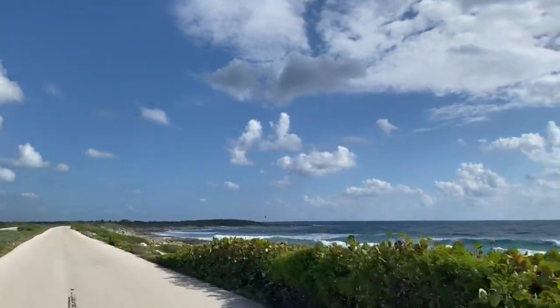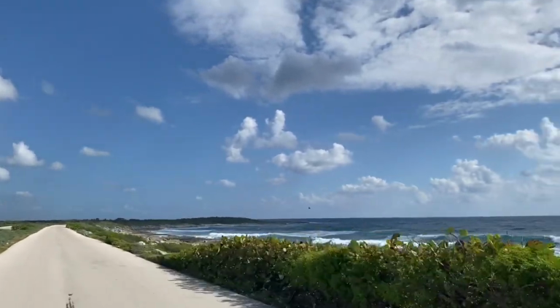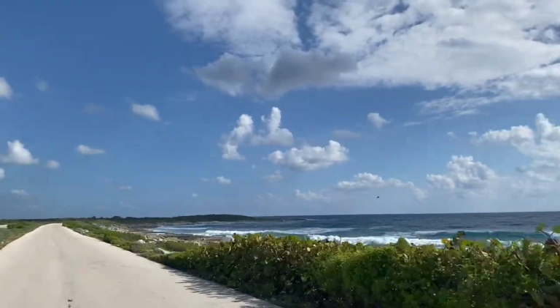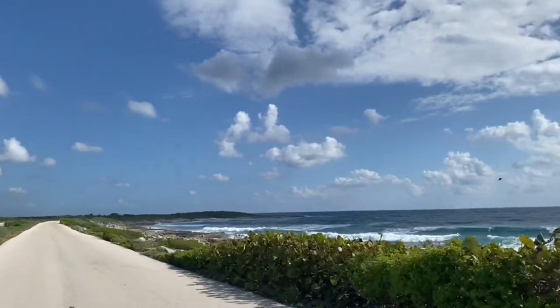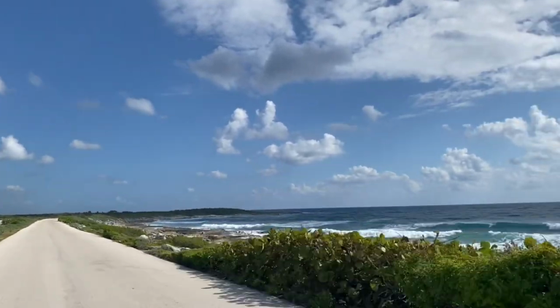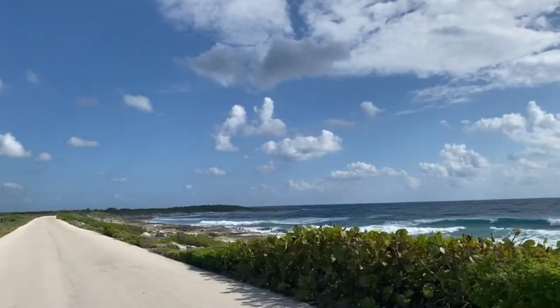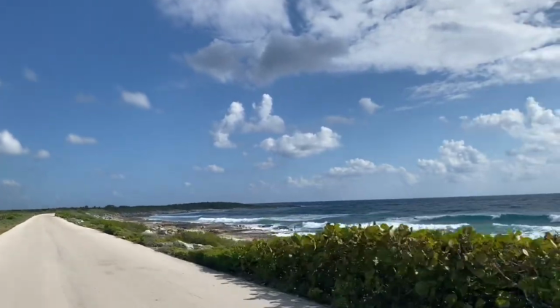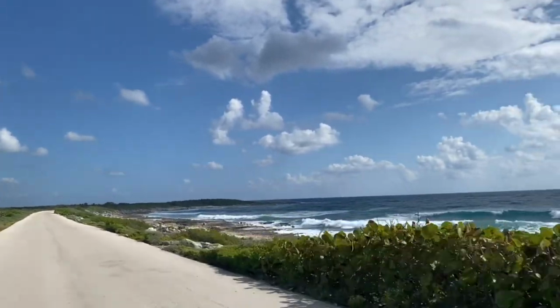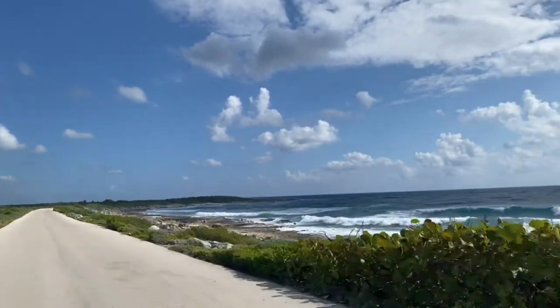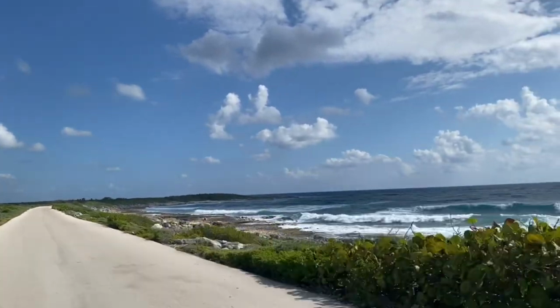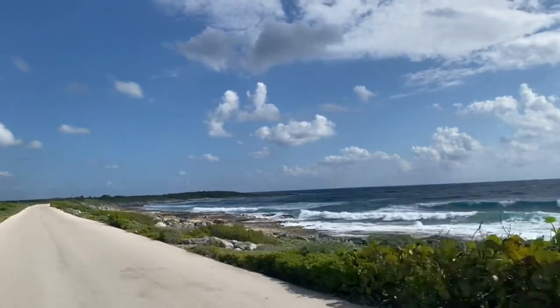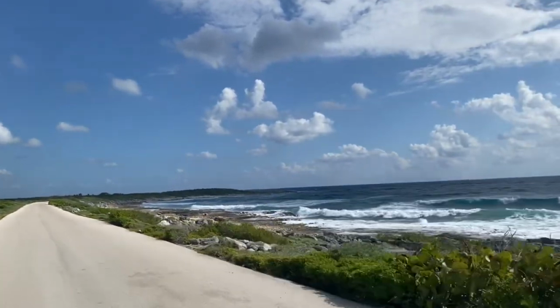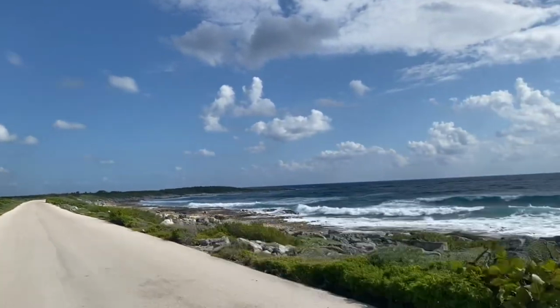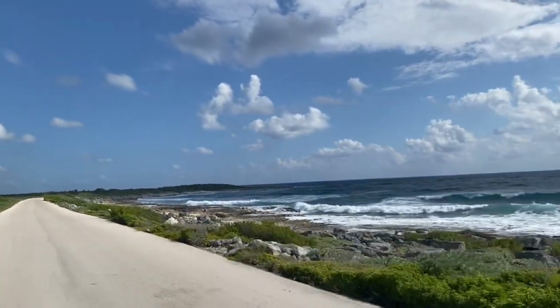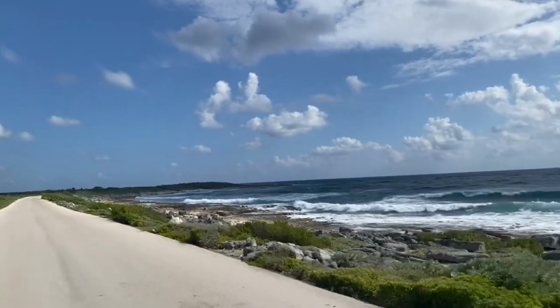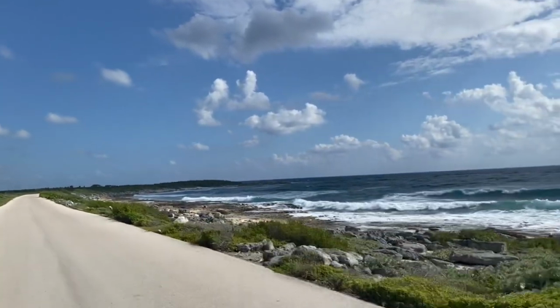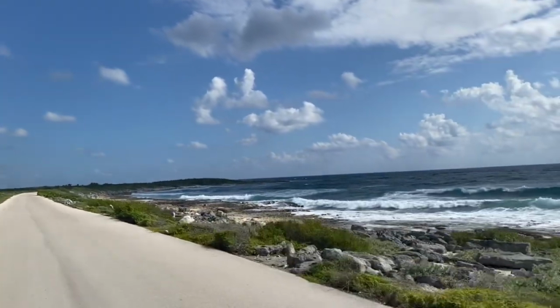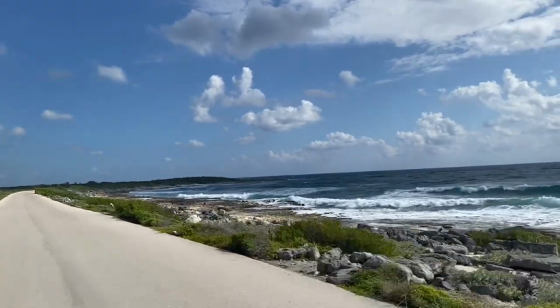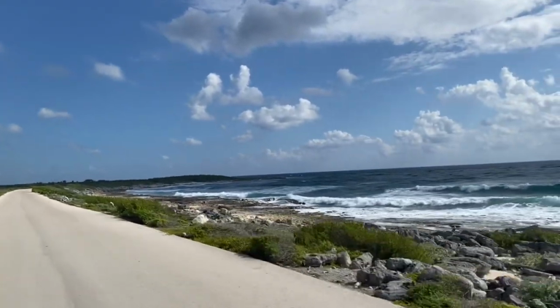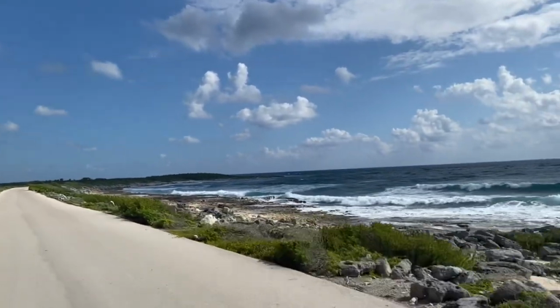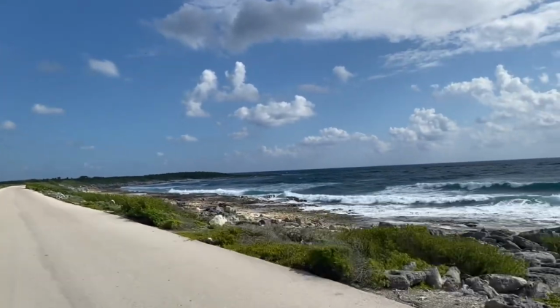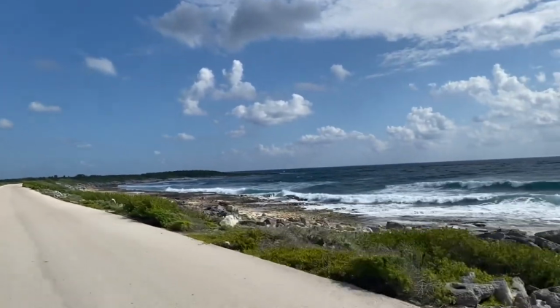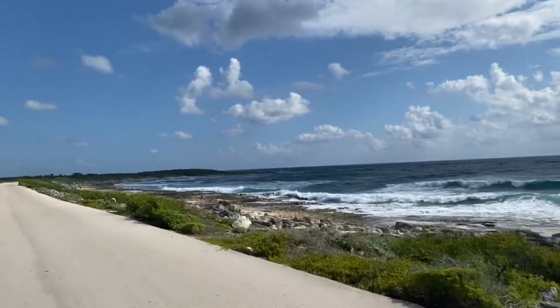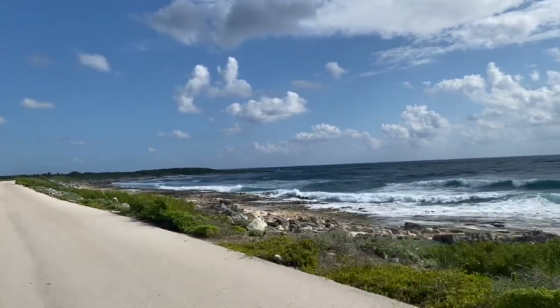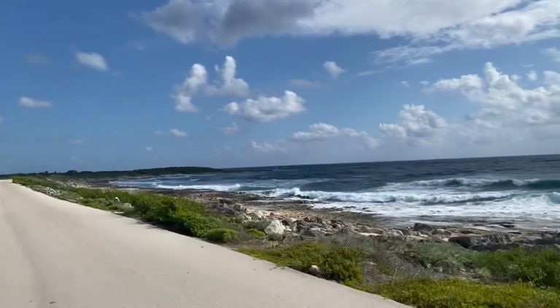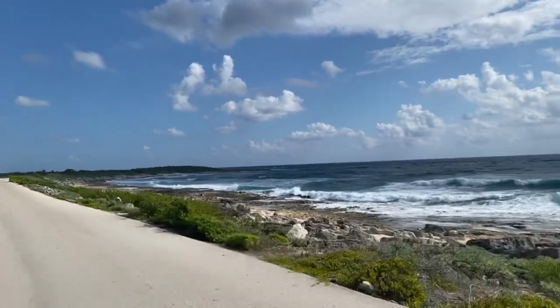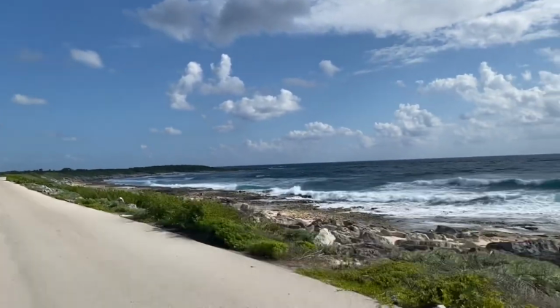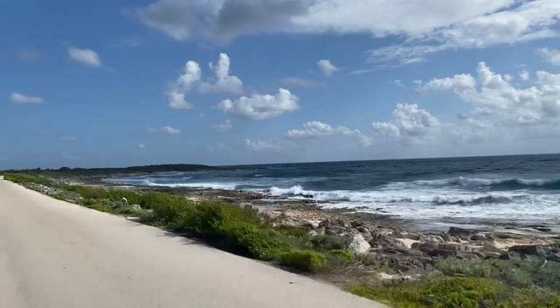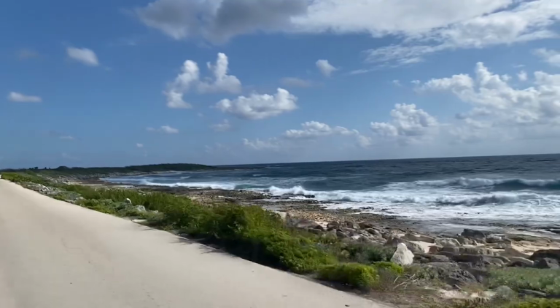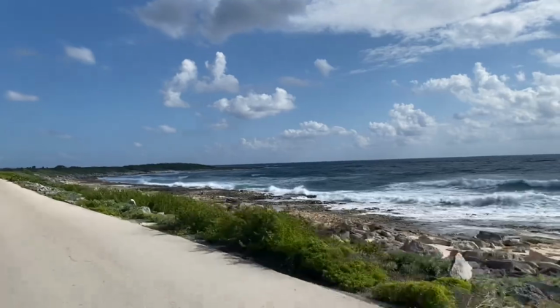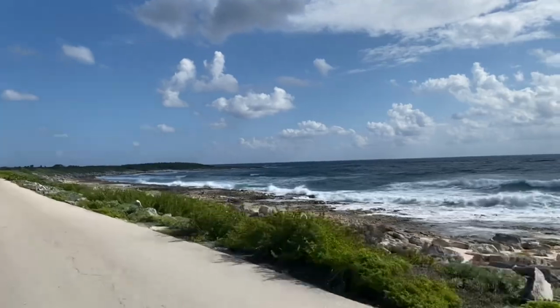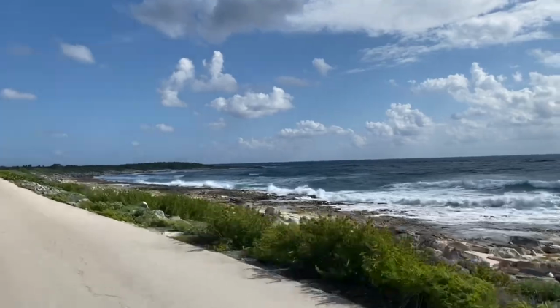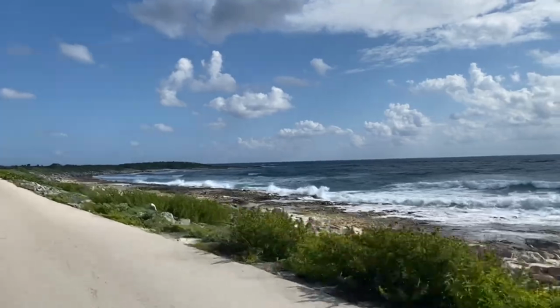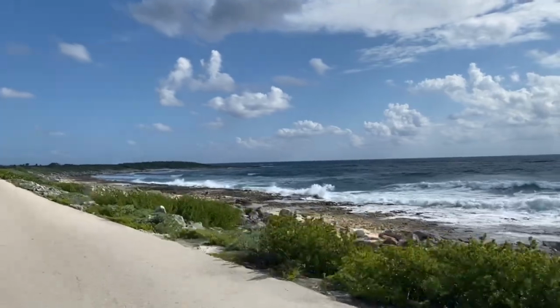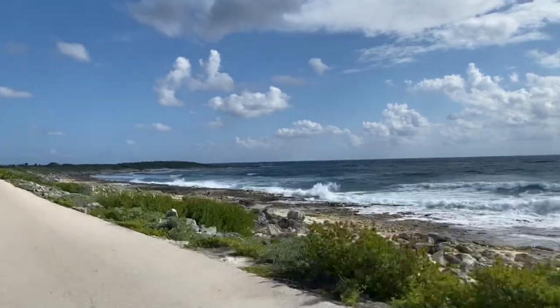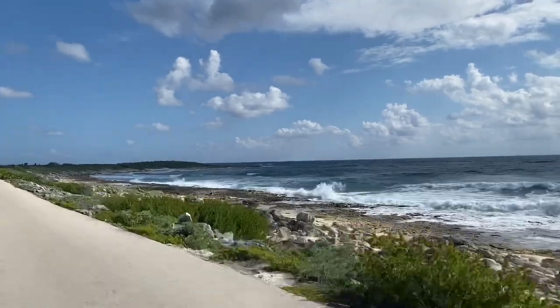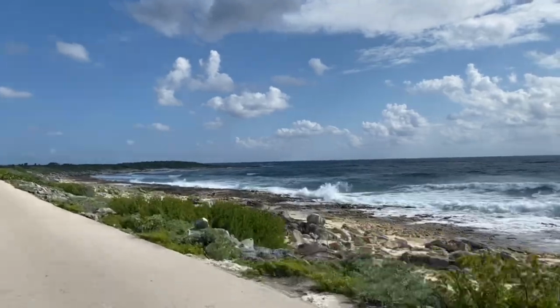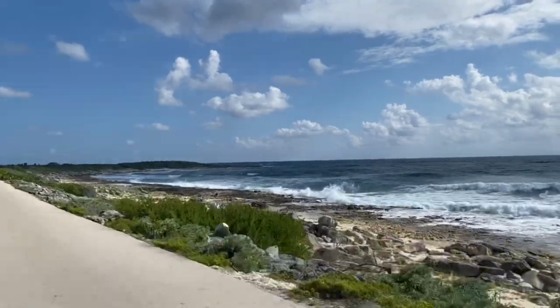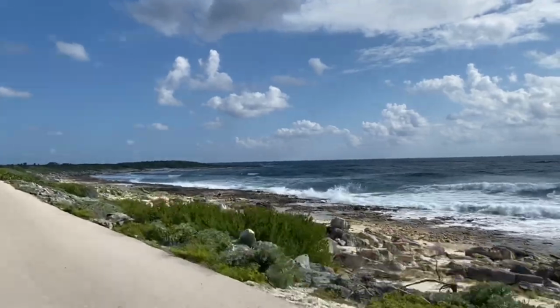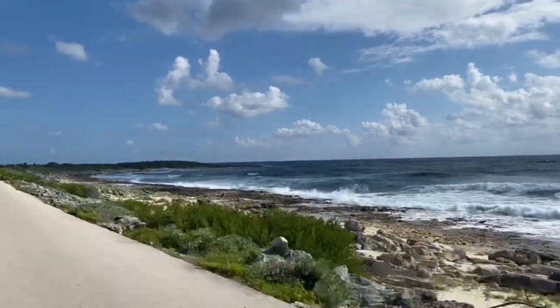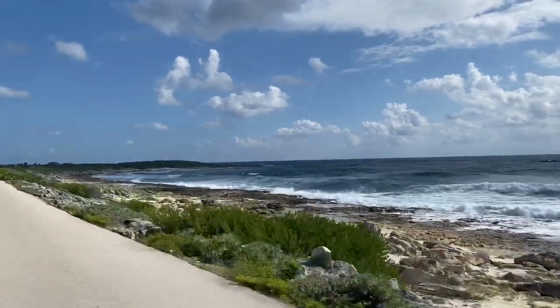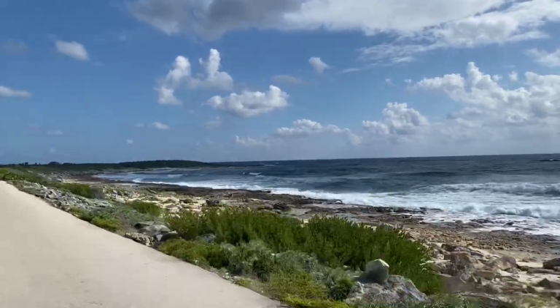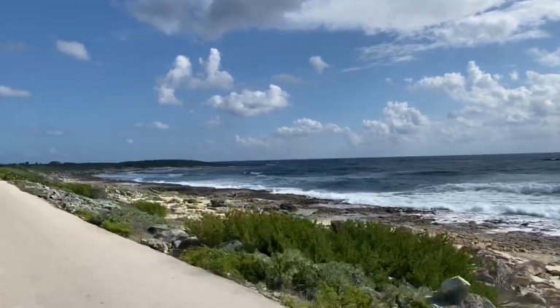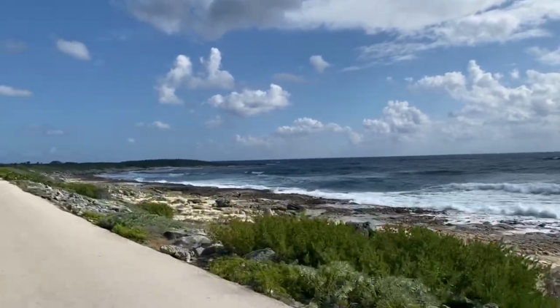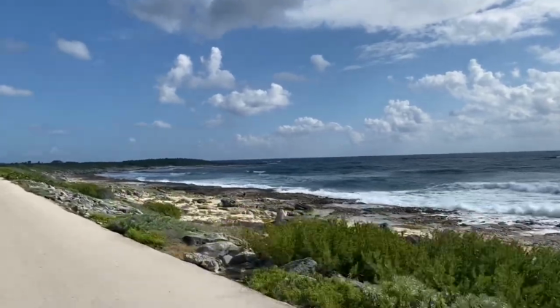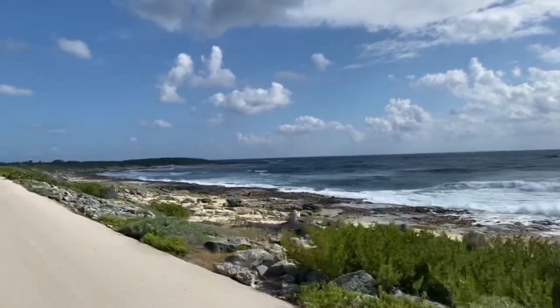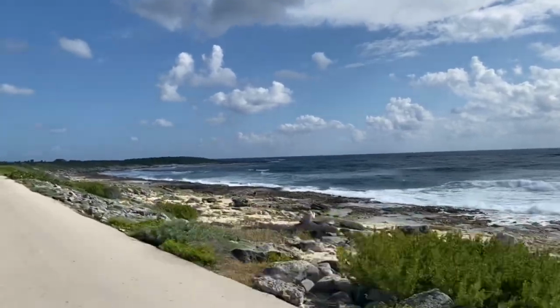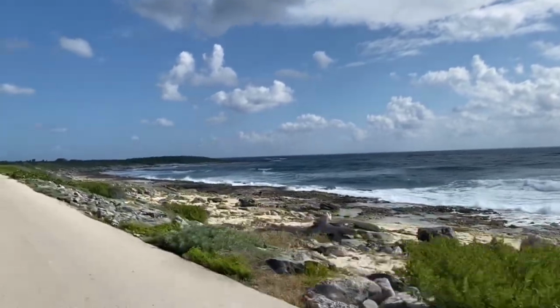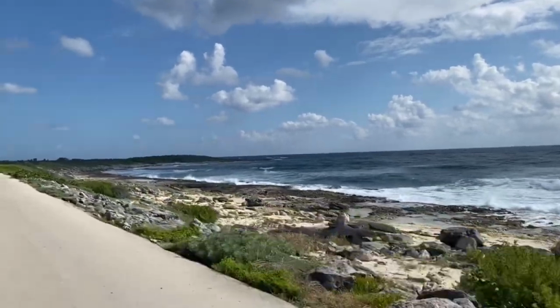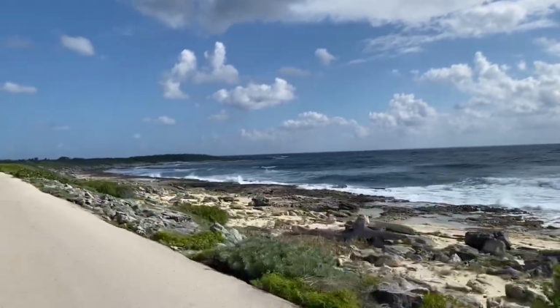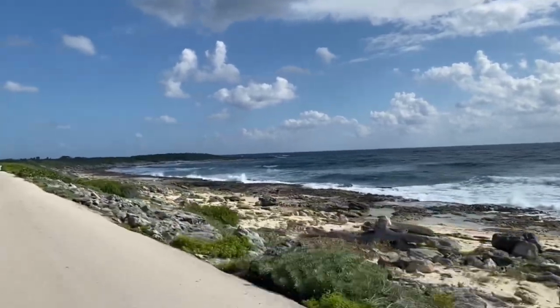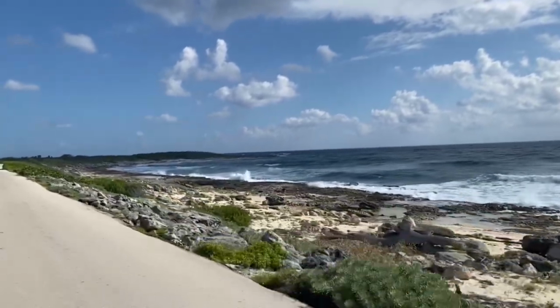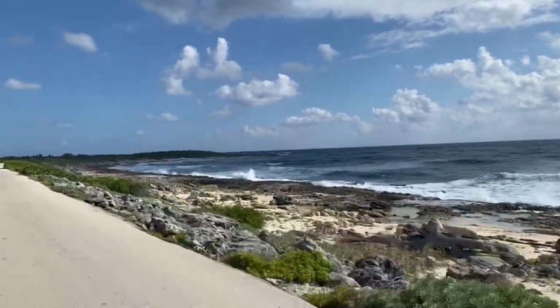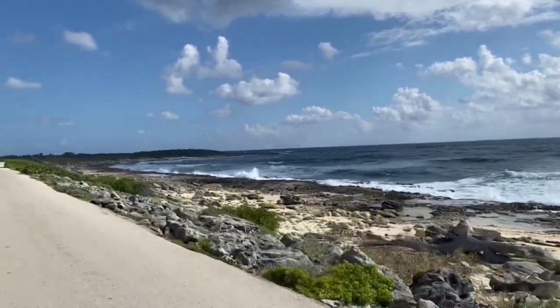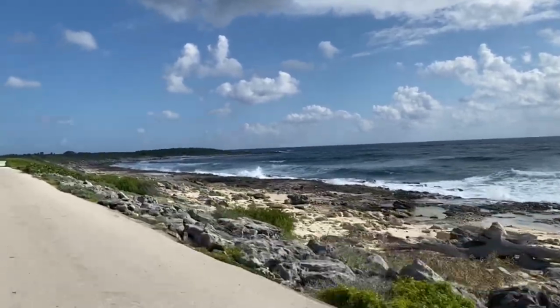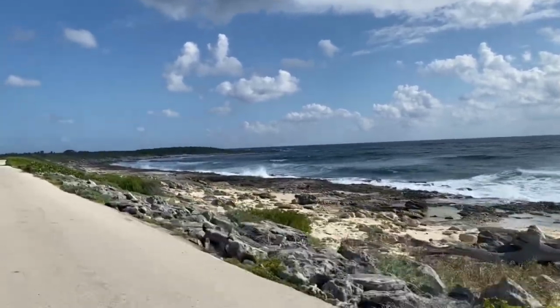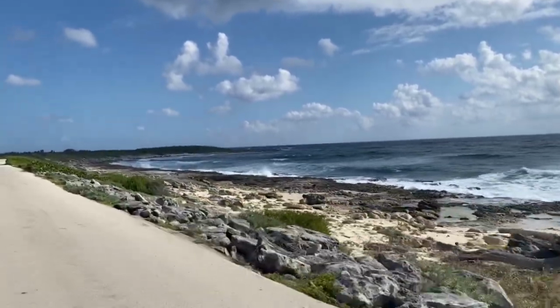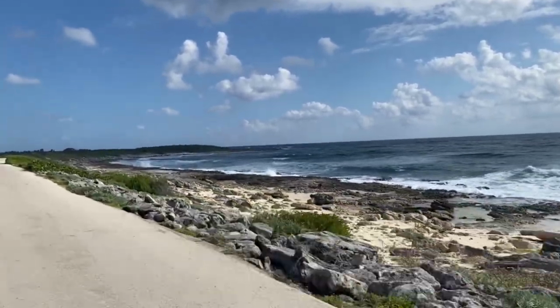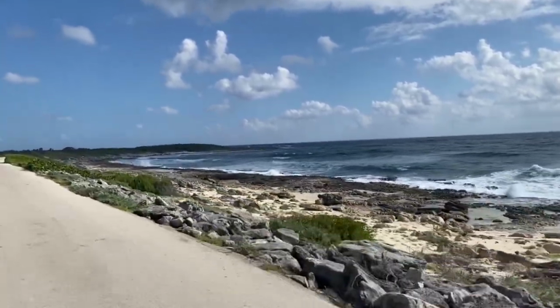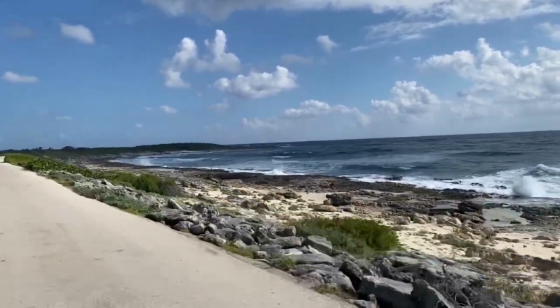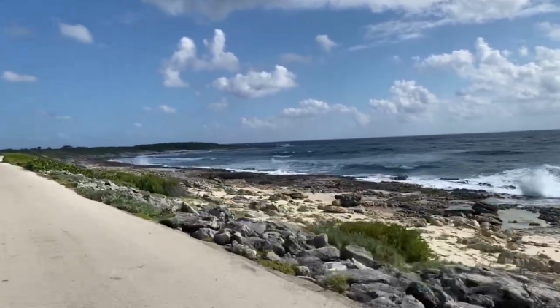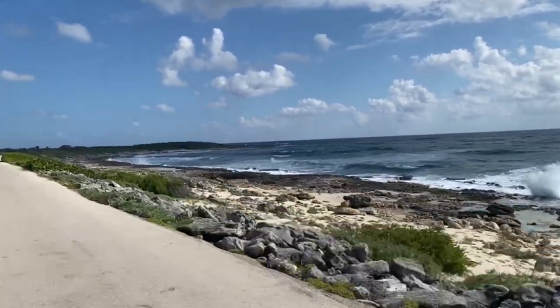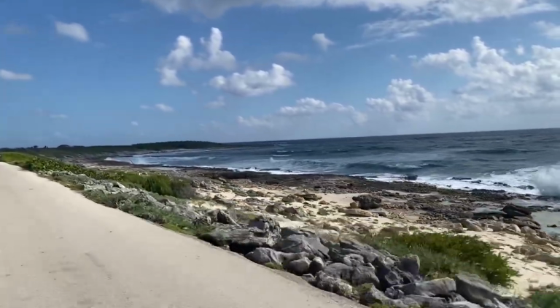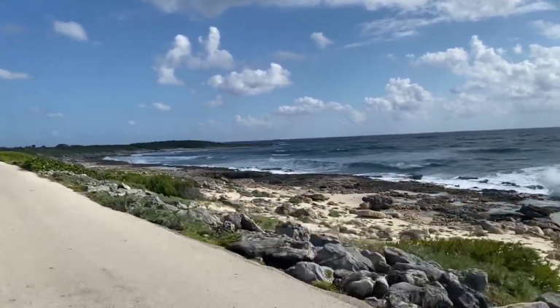This is the most exposed part of the island that we've driven on so far and we can even feel the ocean spray on our faces.